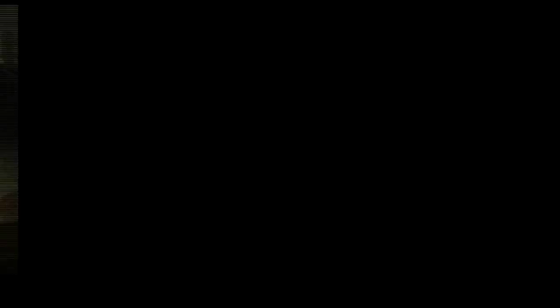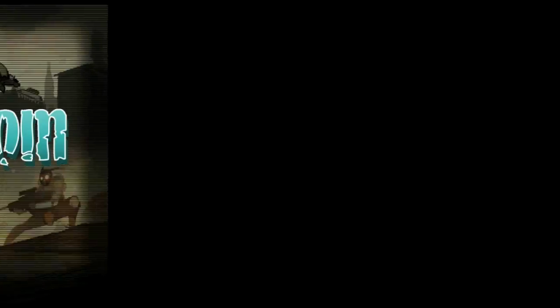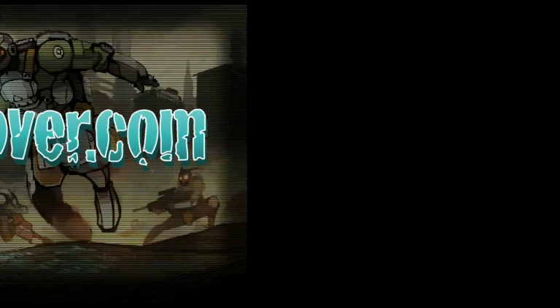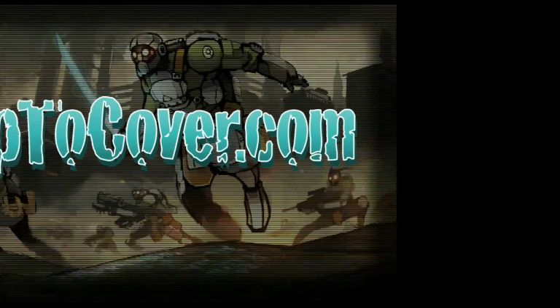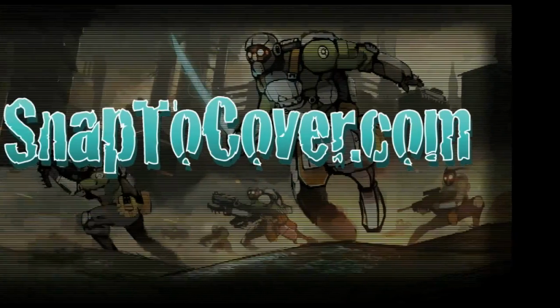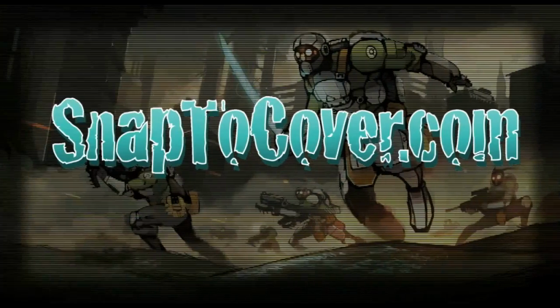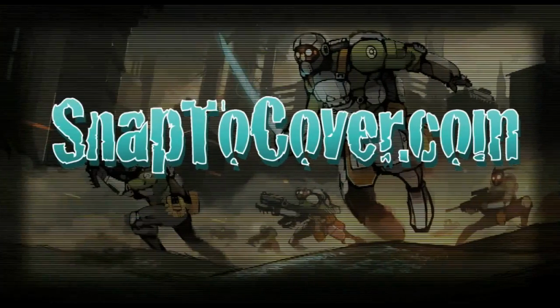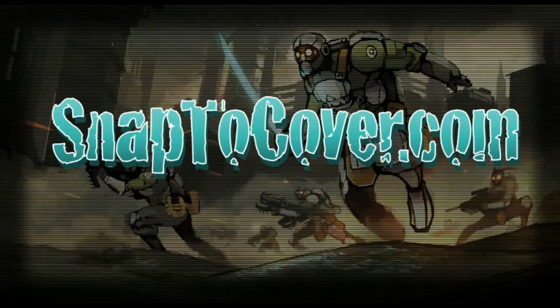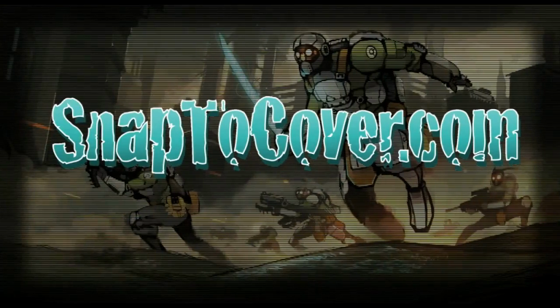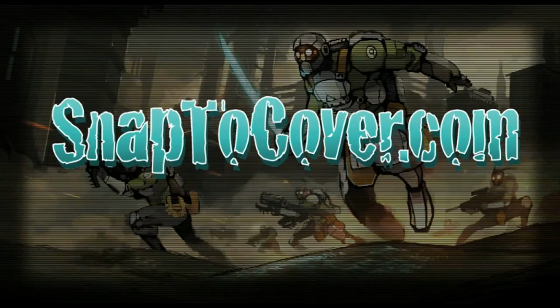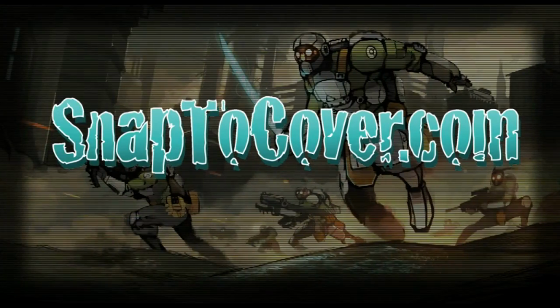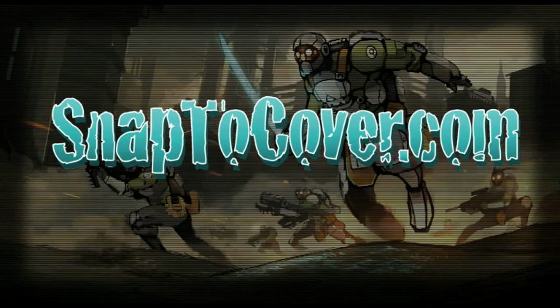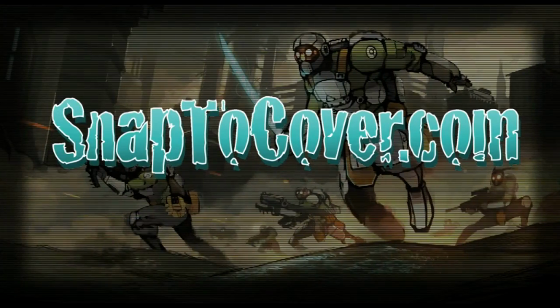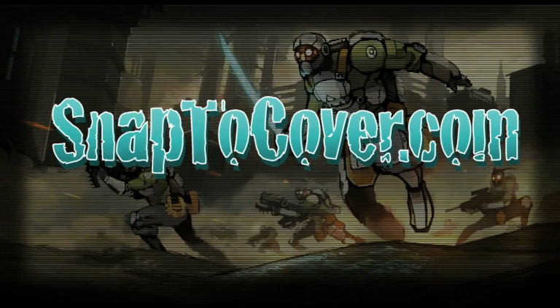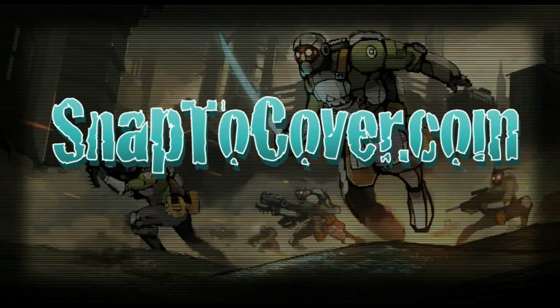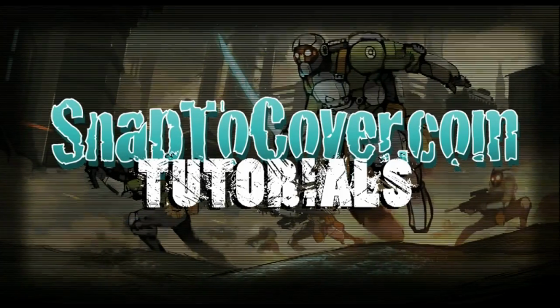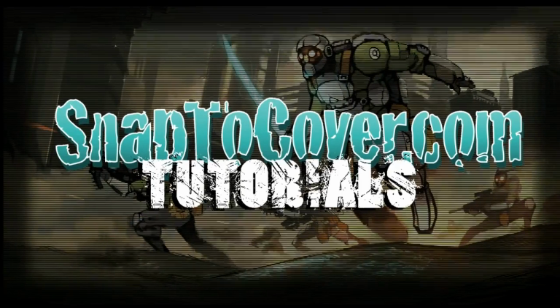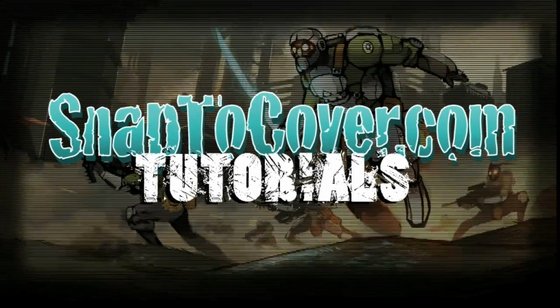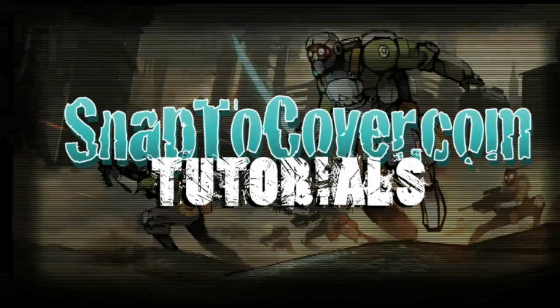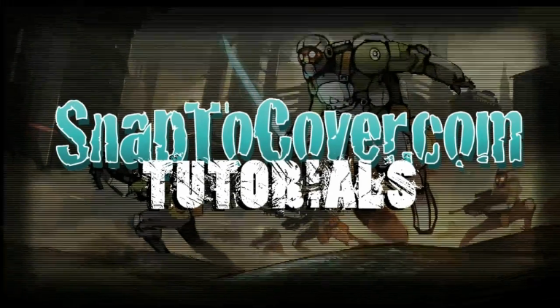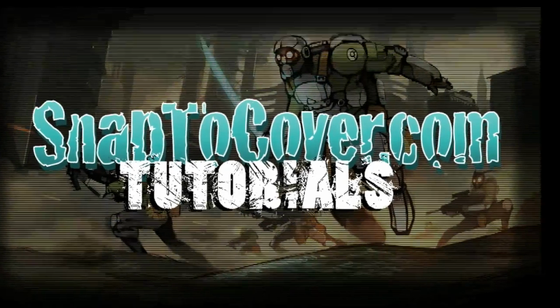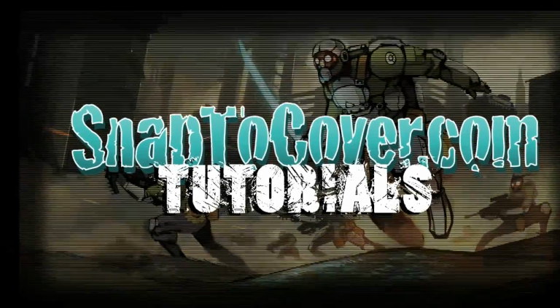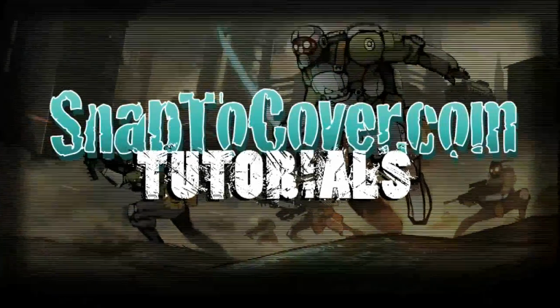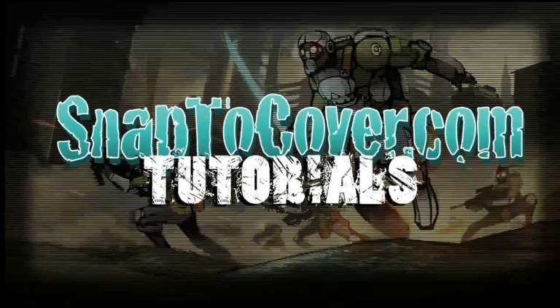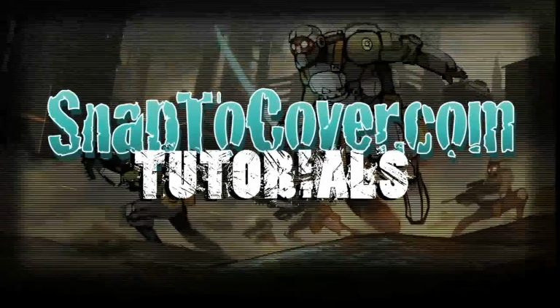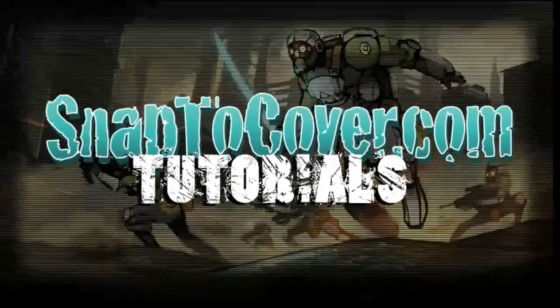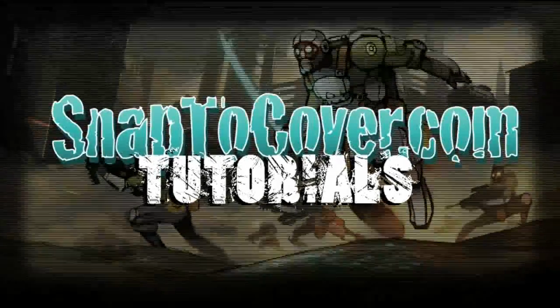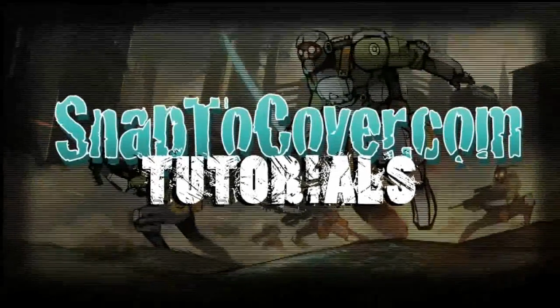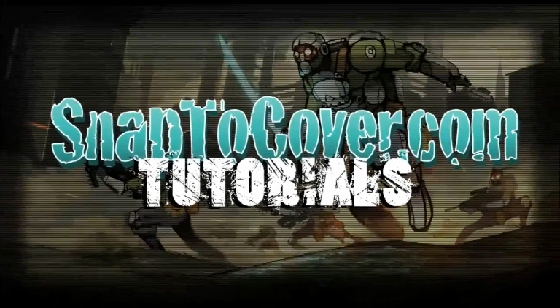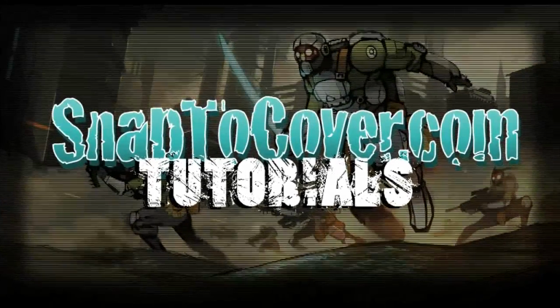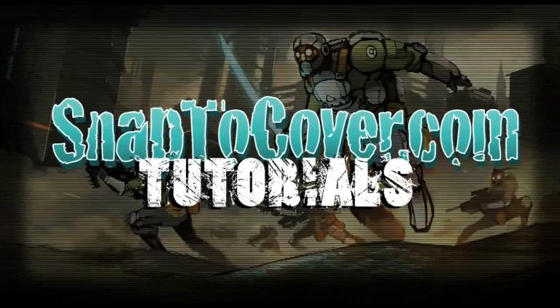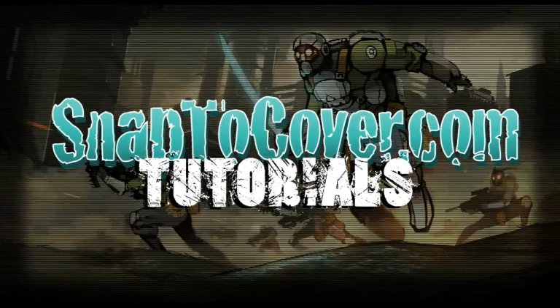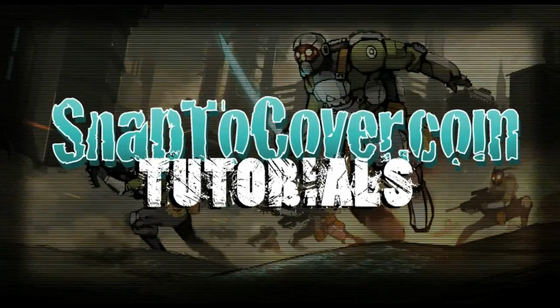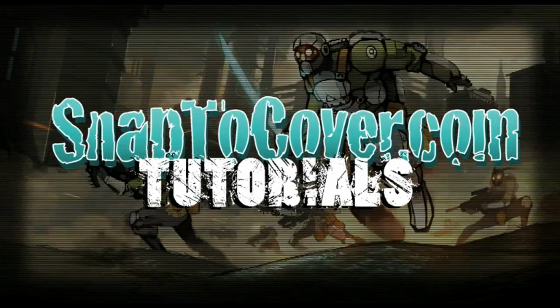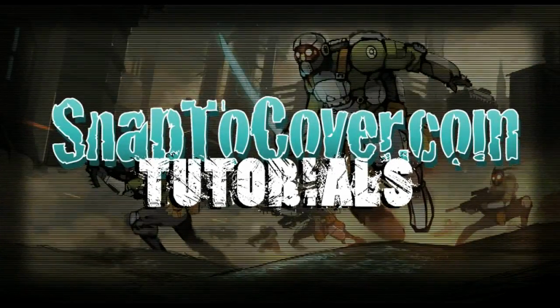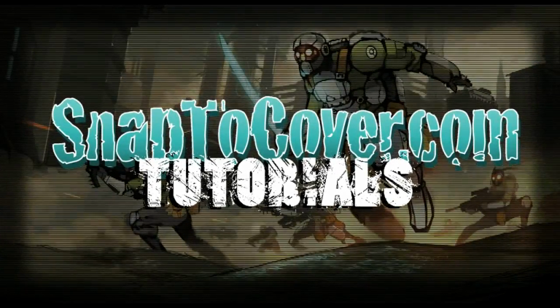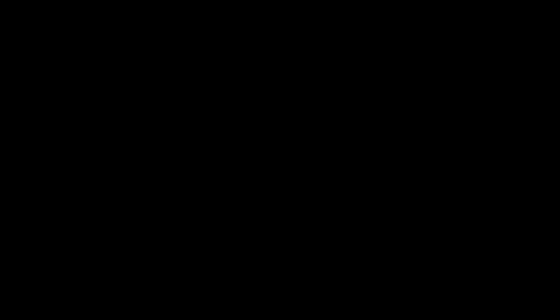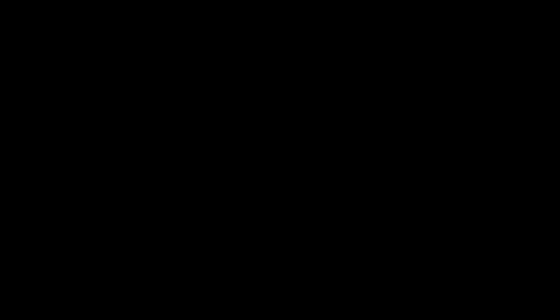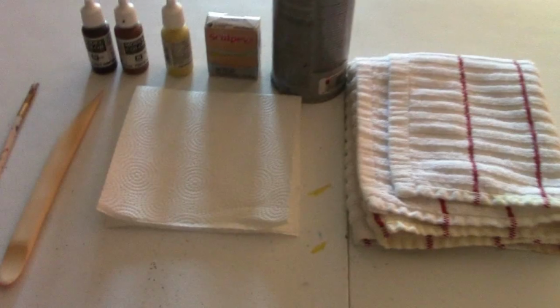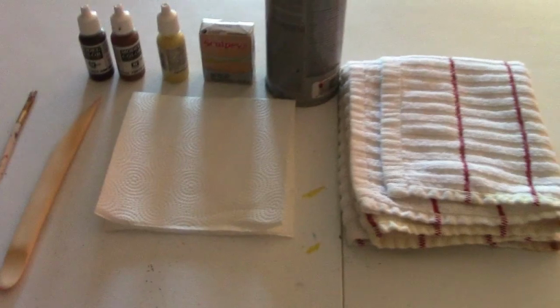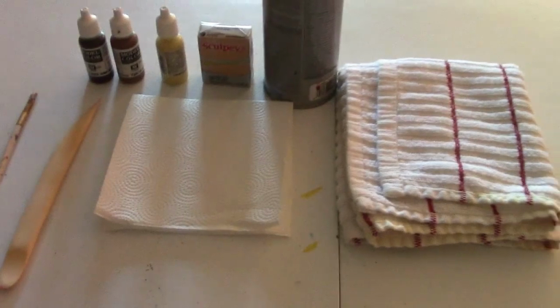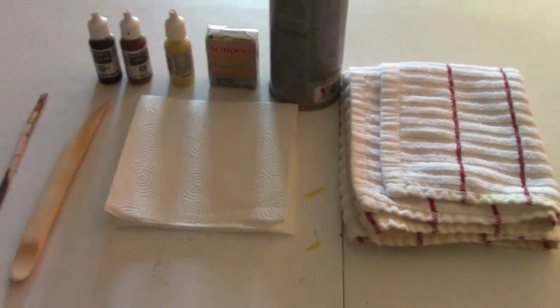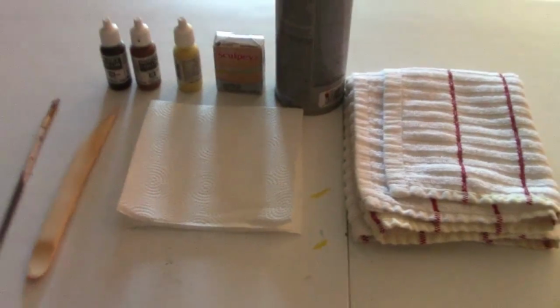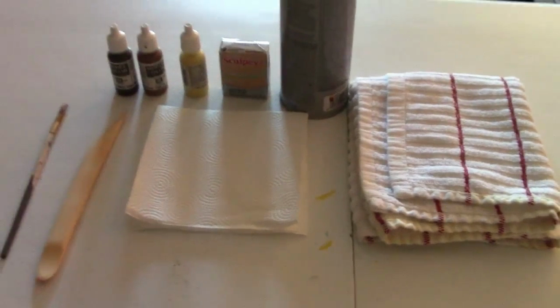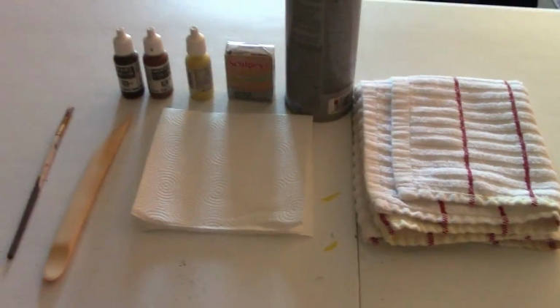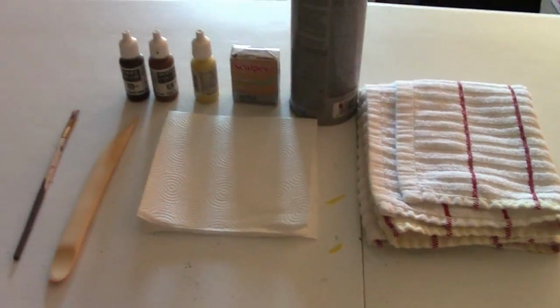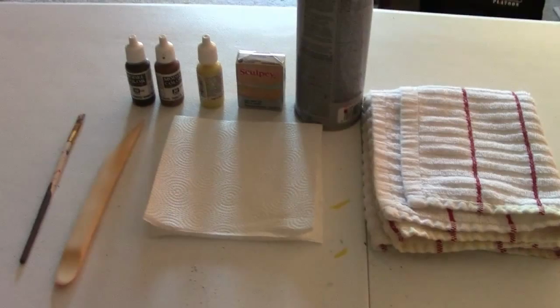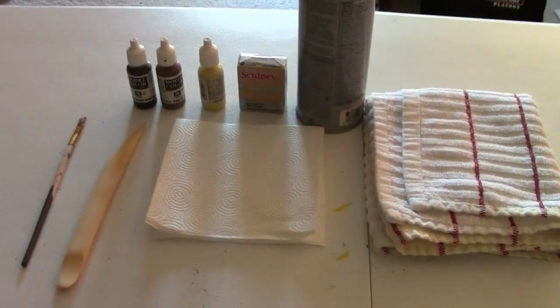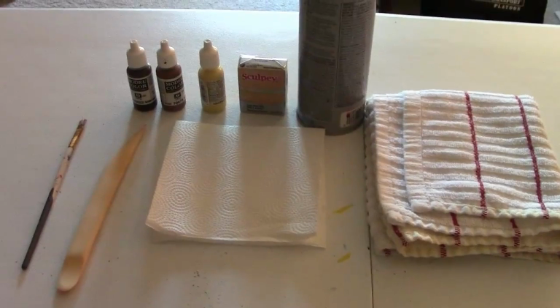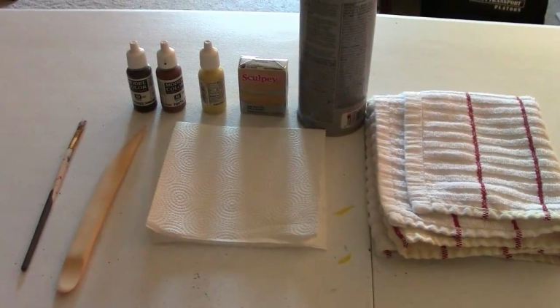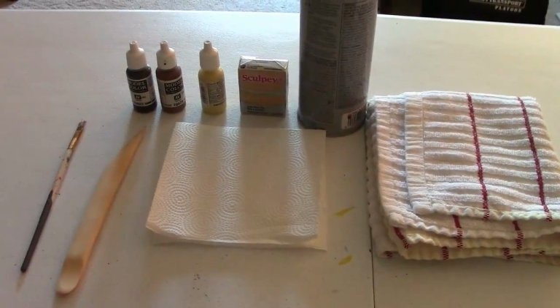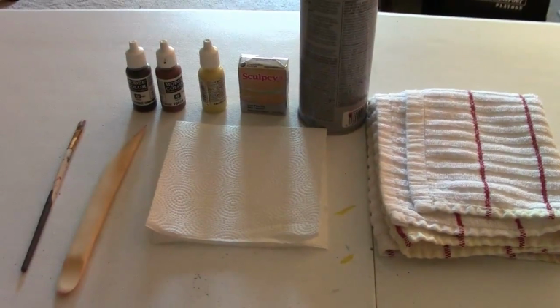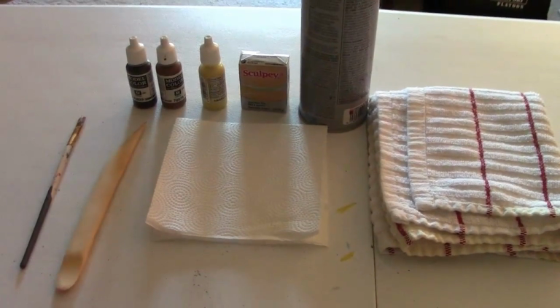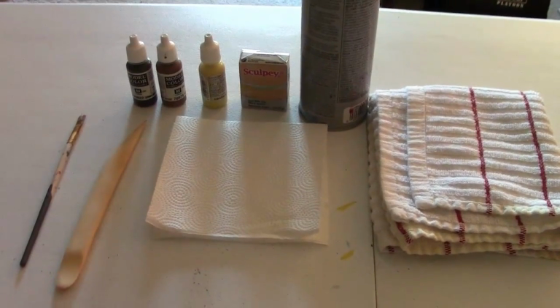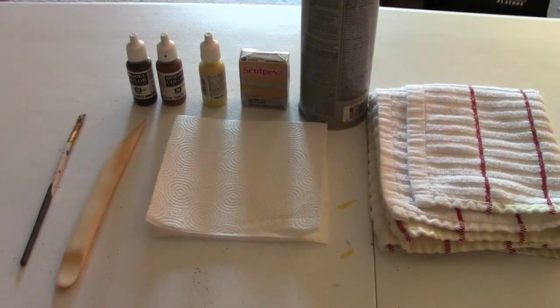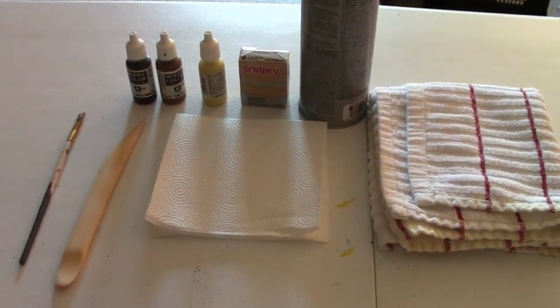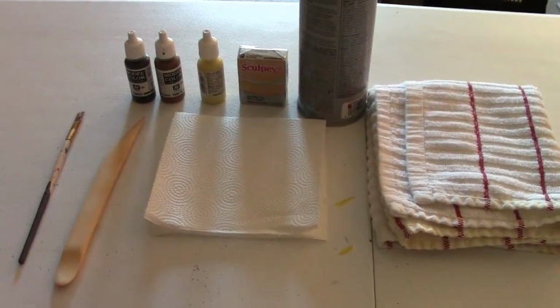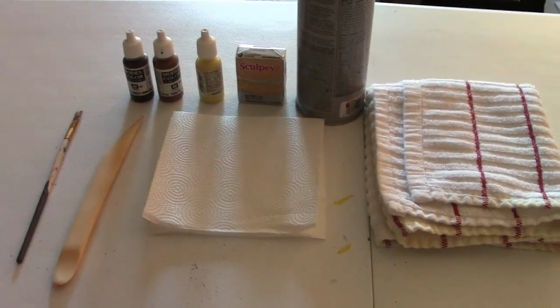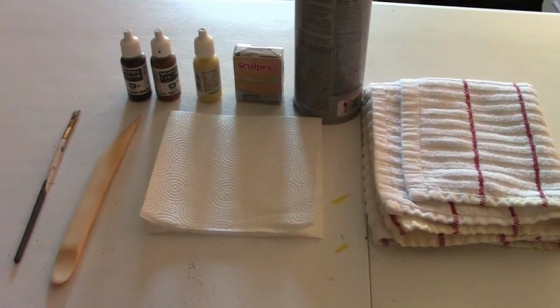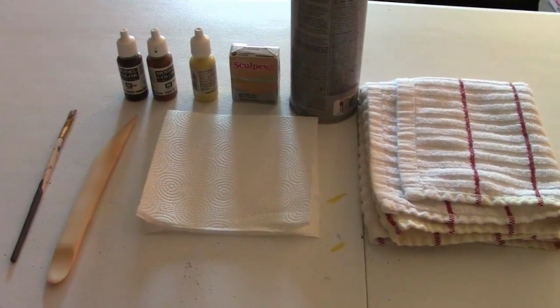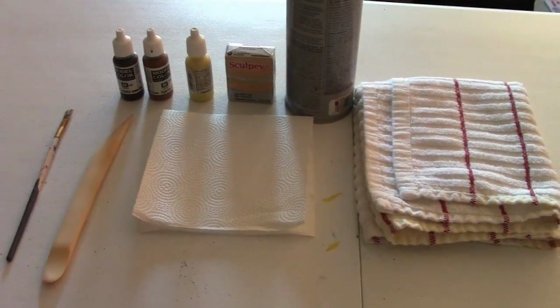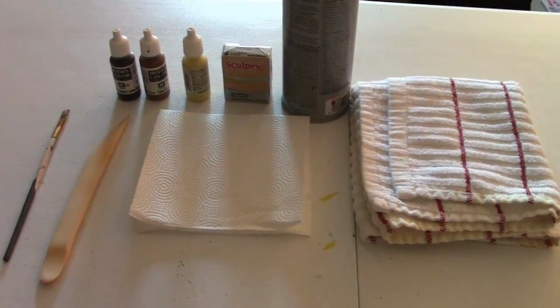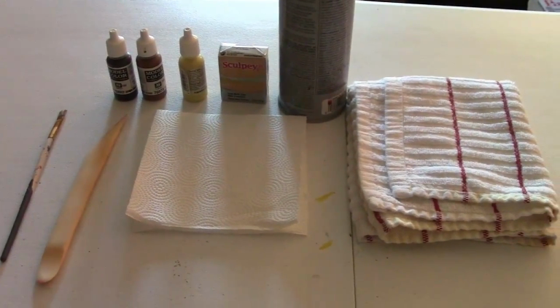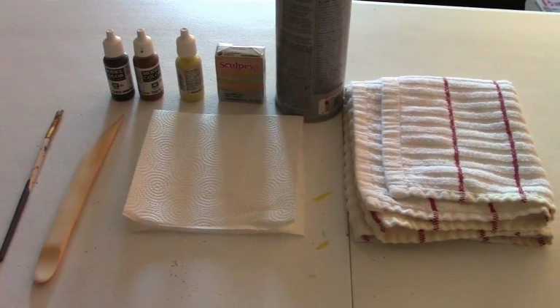Snapped Cover Tutorial. So here we are — we're gonna make a sandbag bunker today.